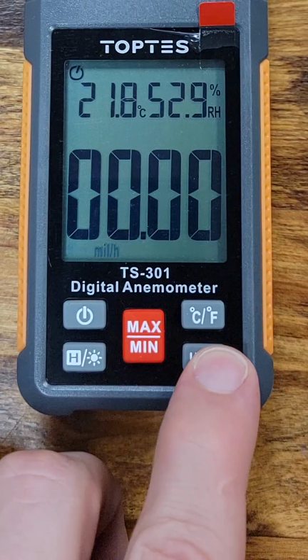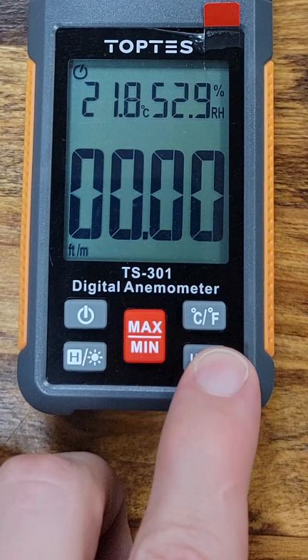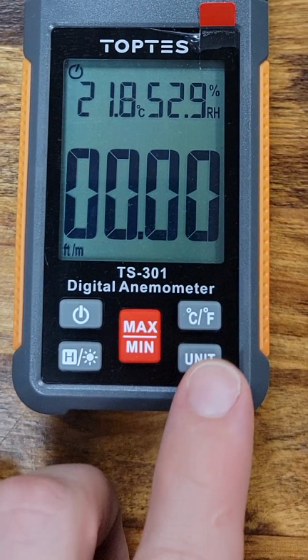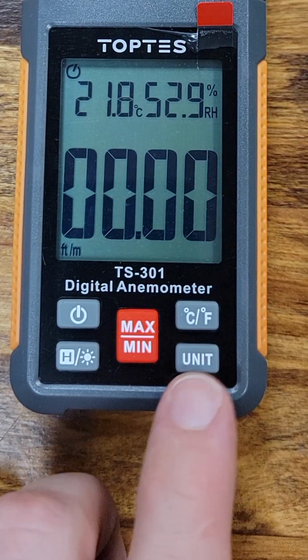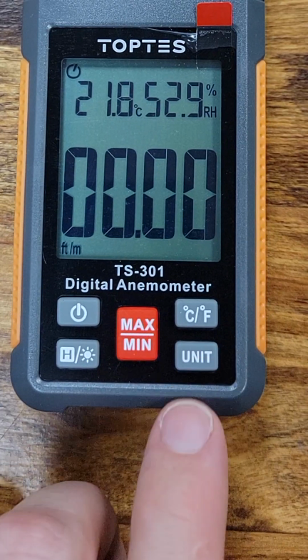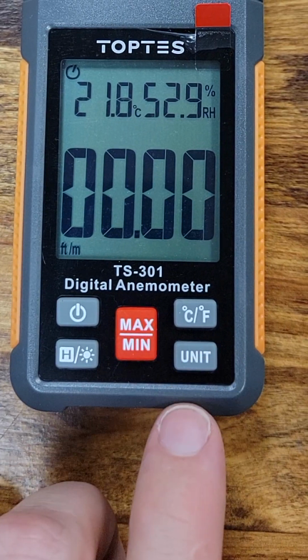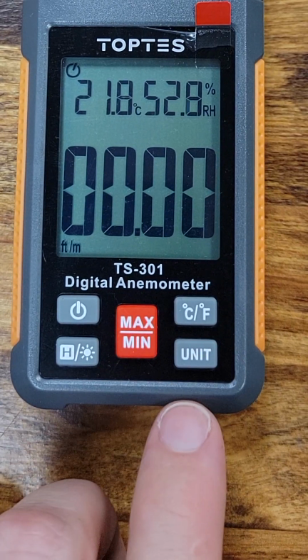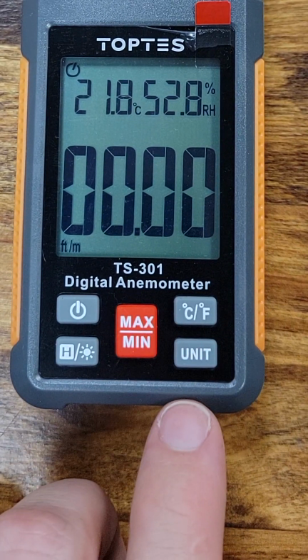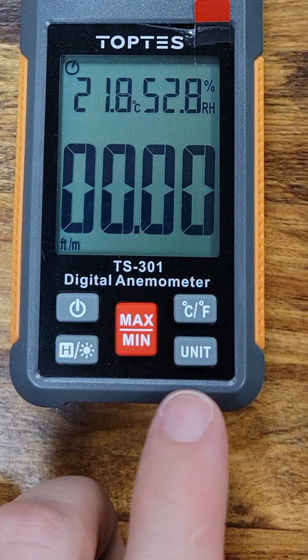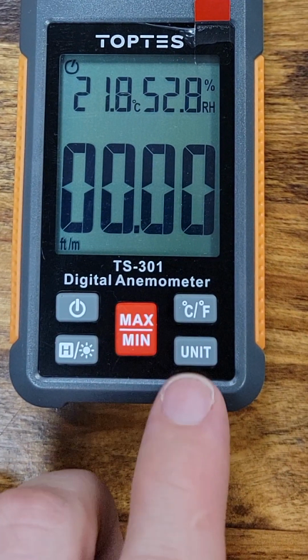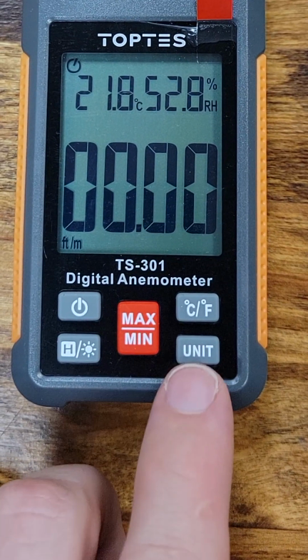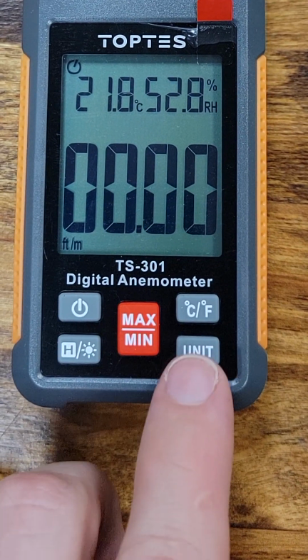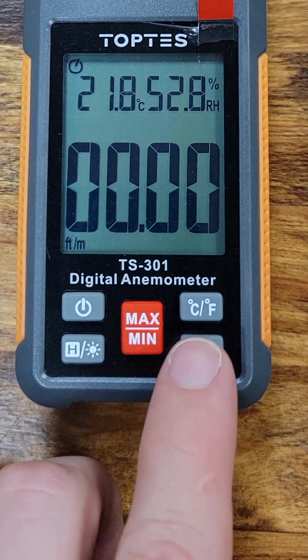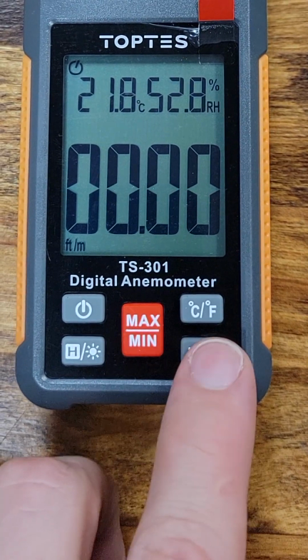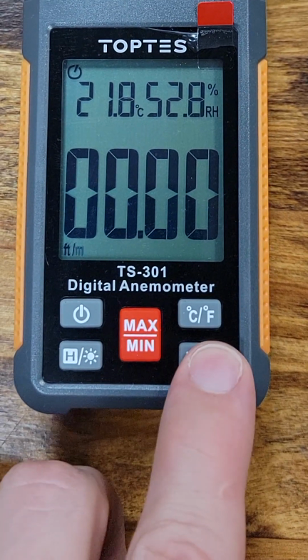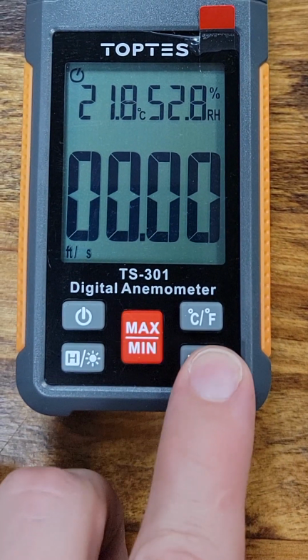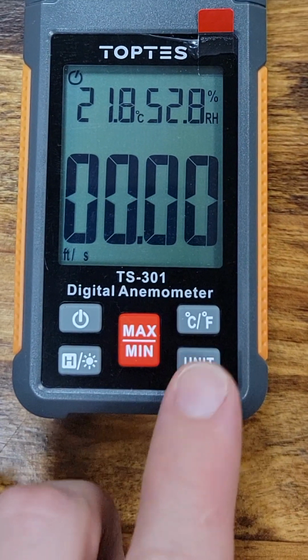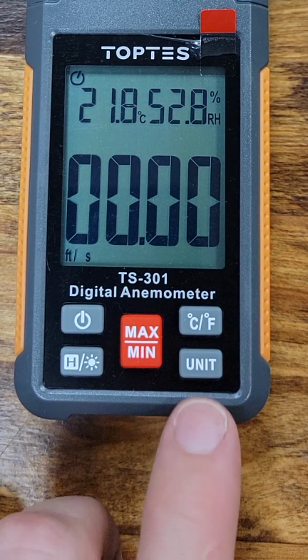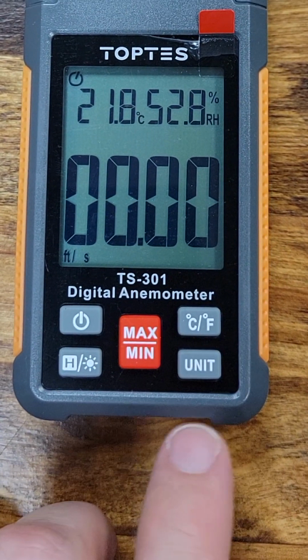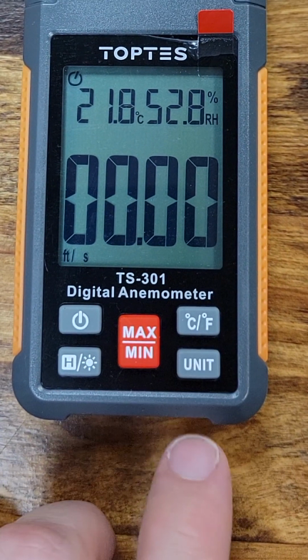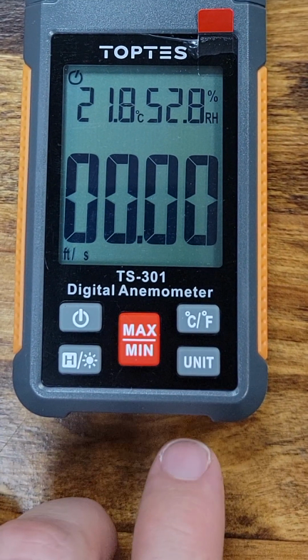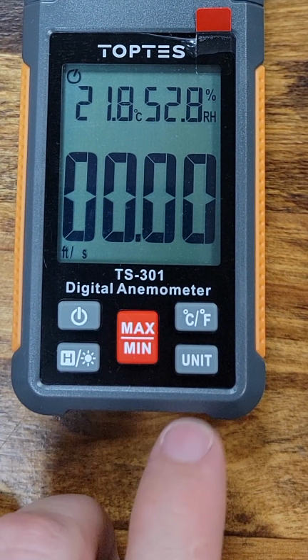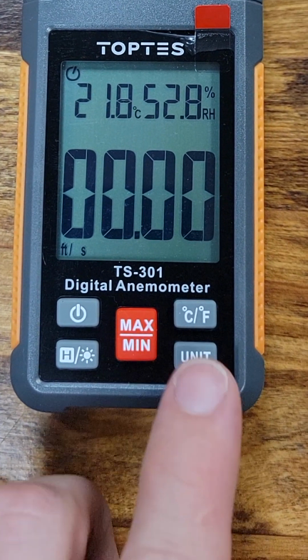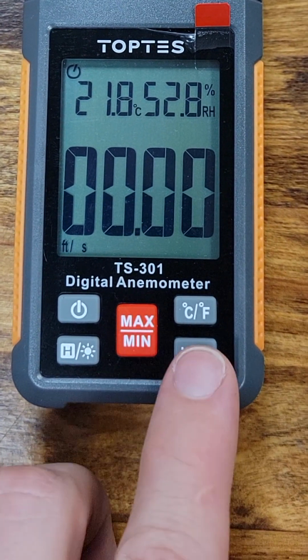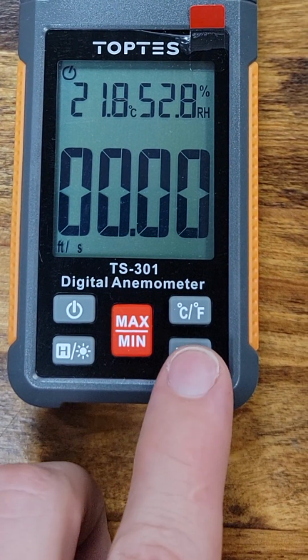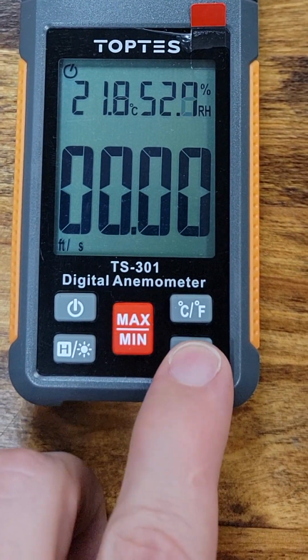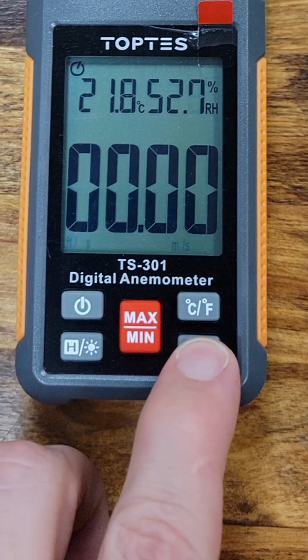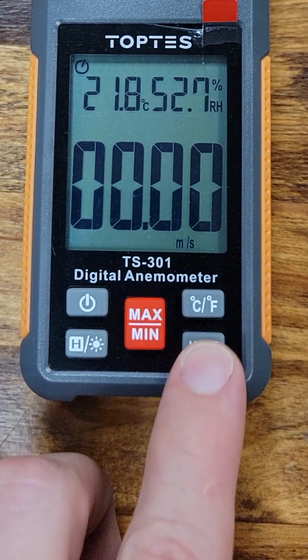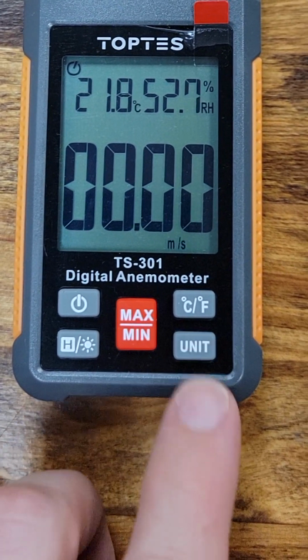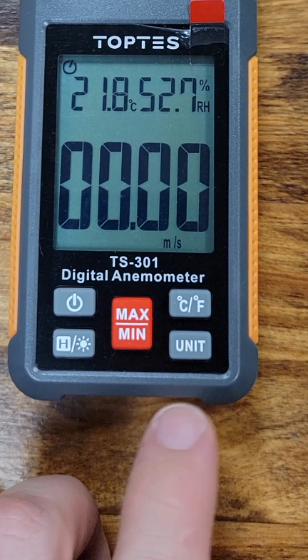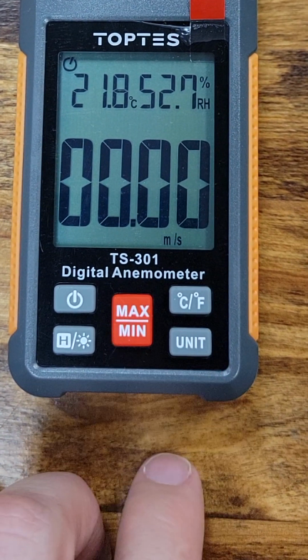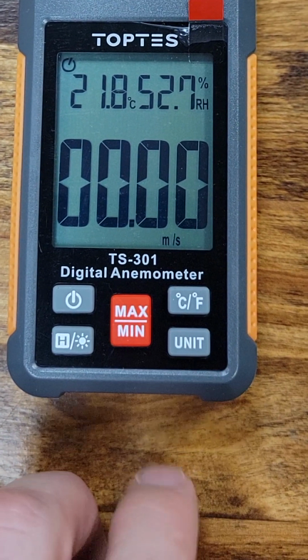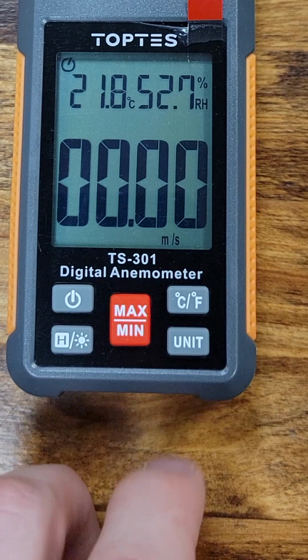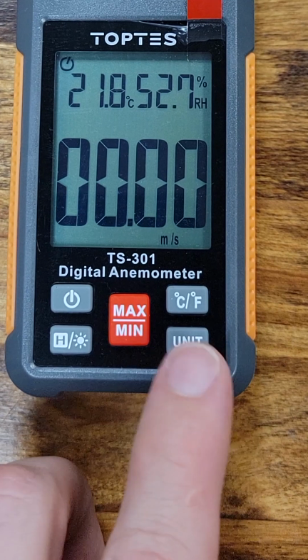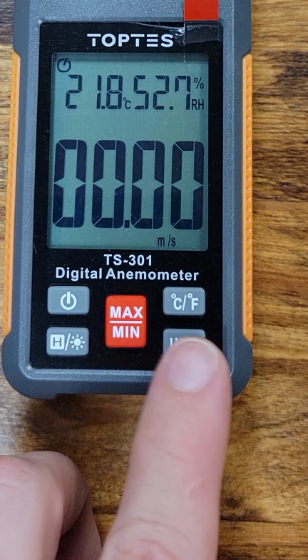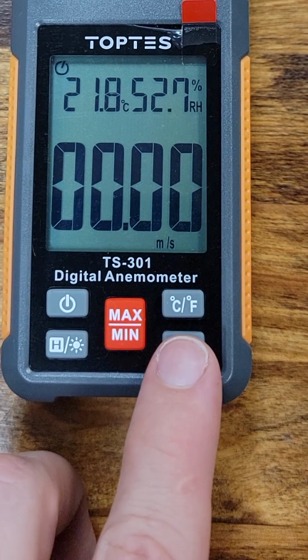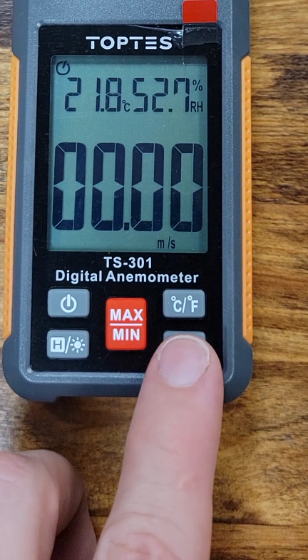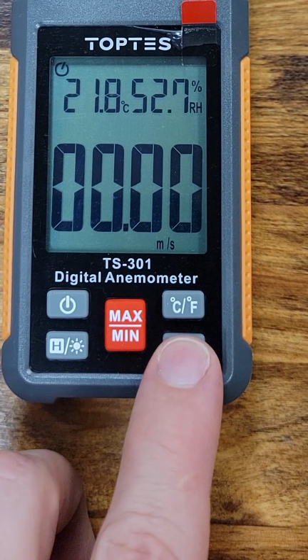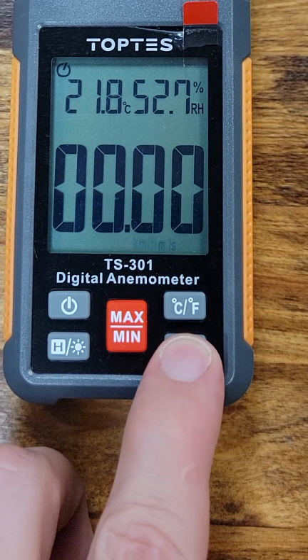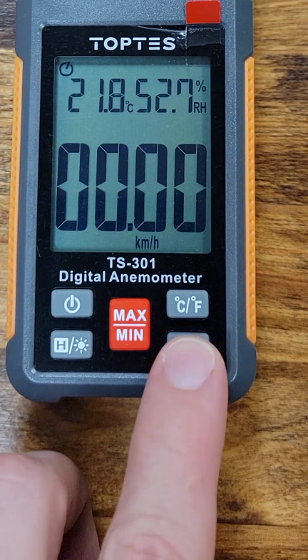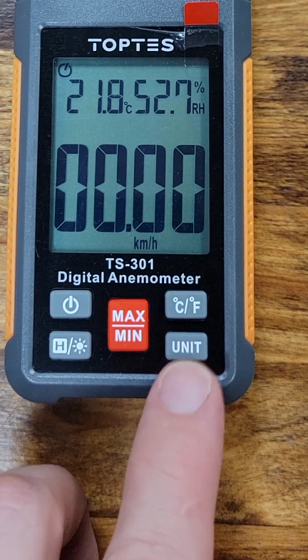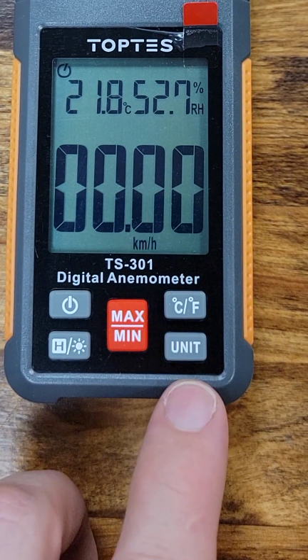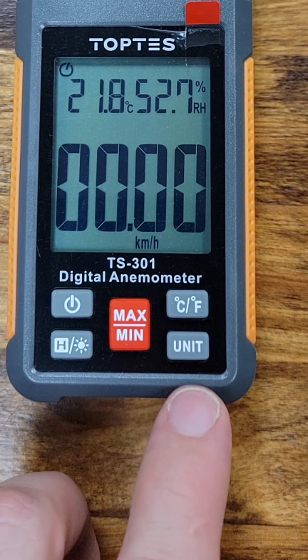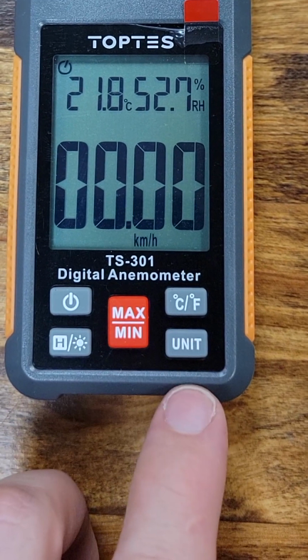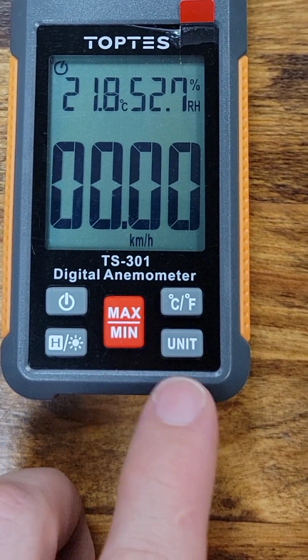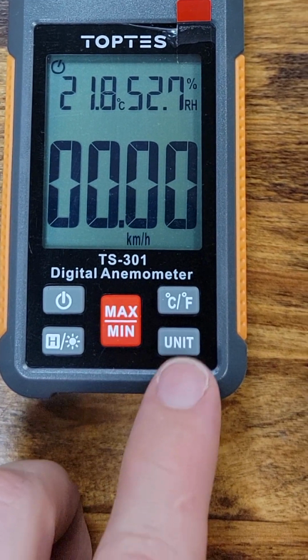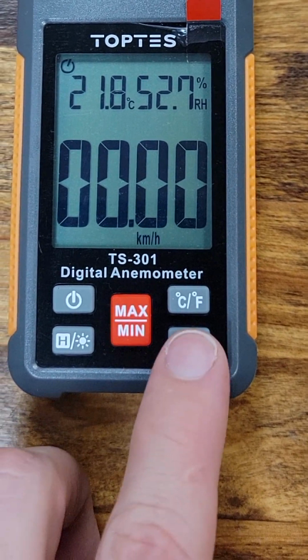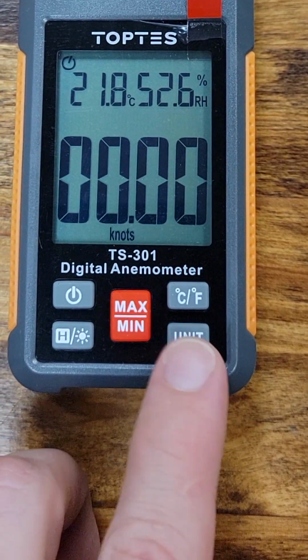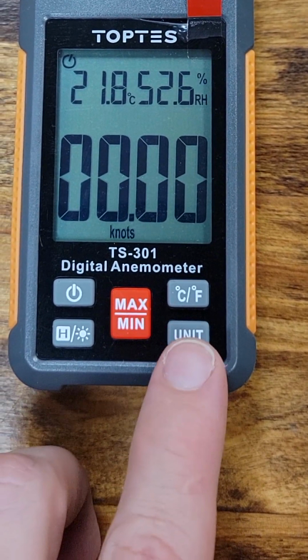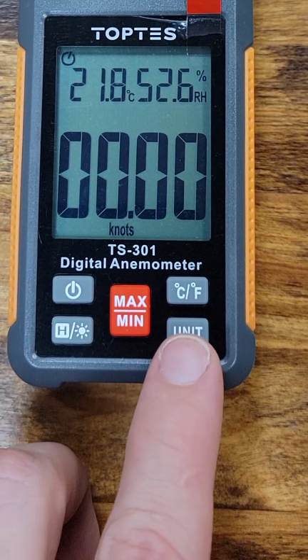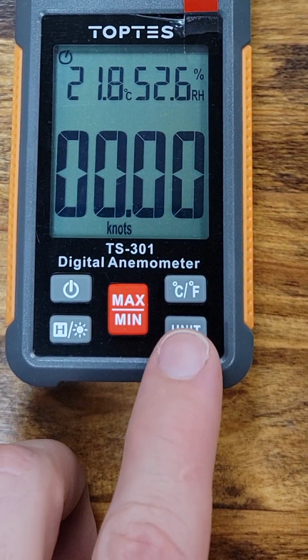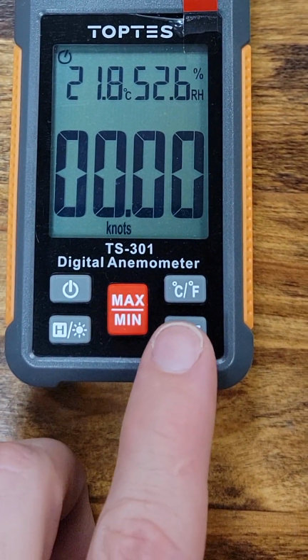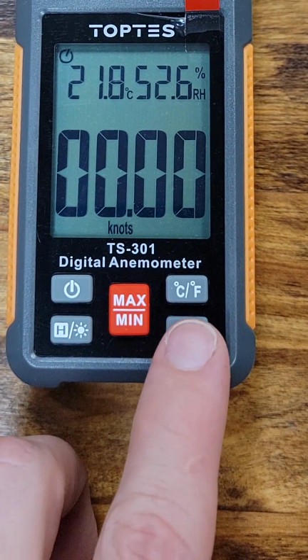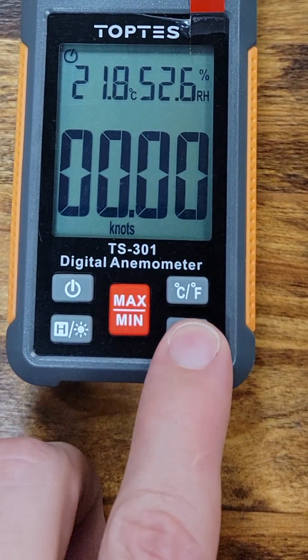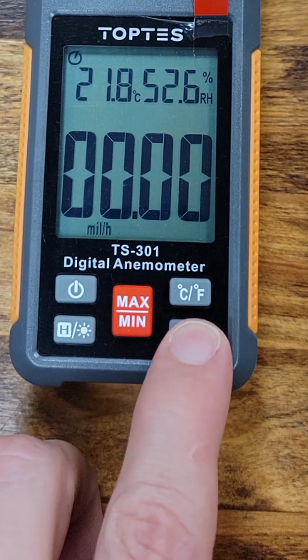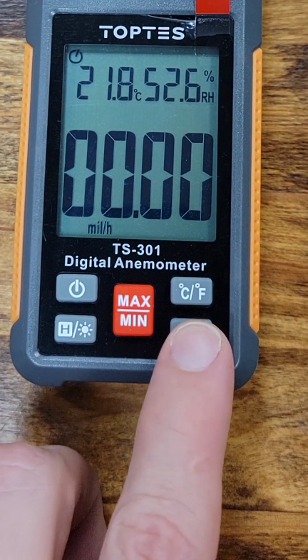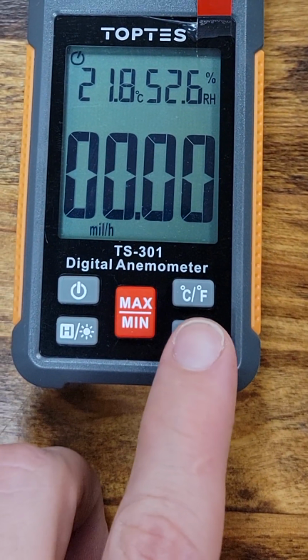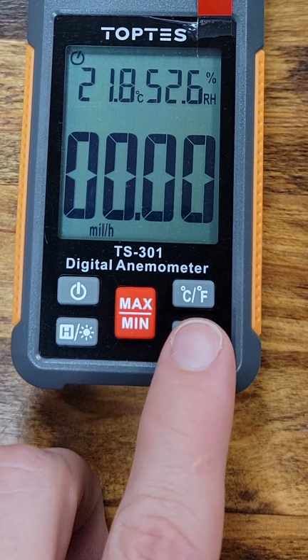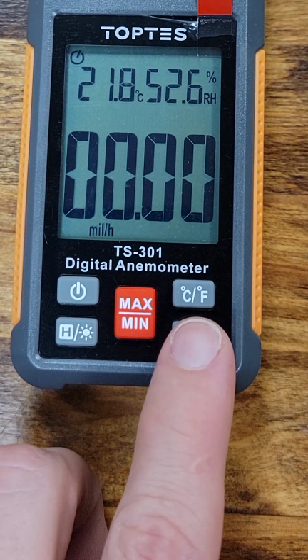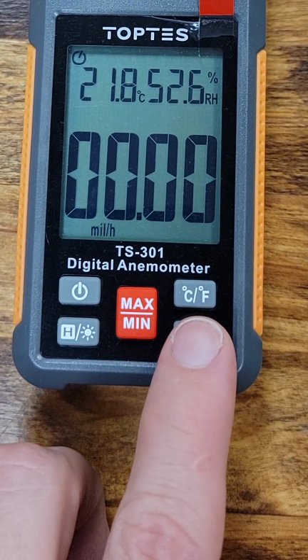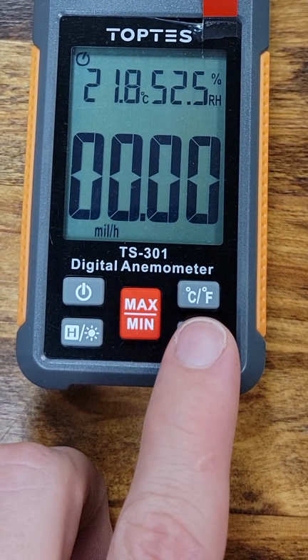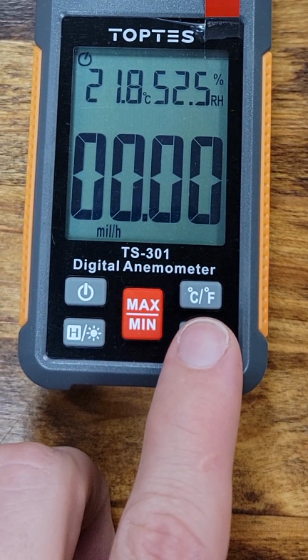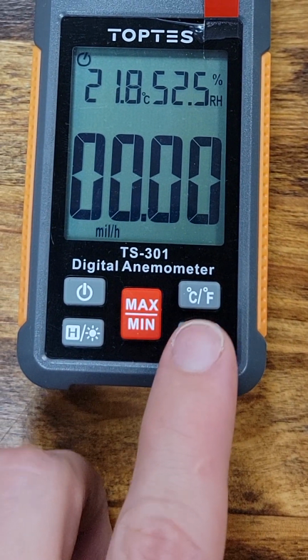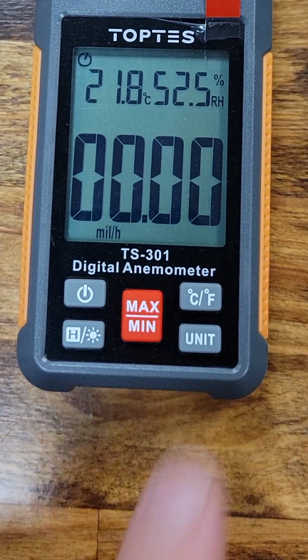Measure the wind speed in feet per minute, feet per second, meters per second, kilometers per hour, knots, and miles per hour.